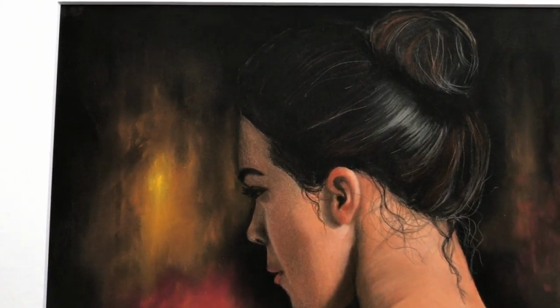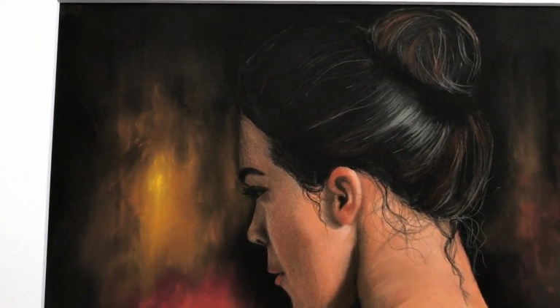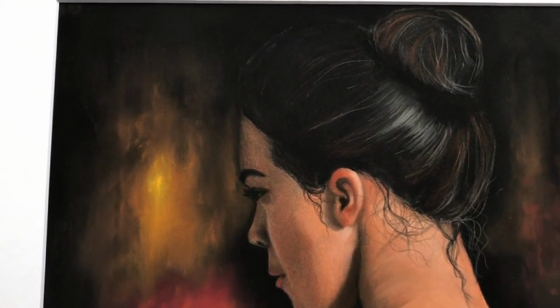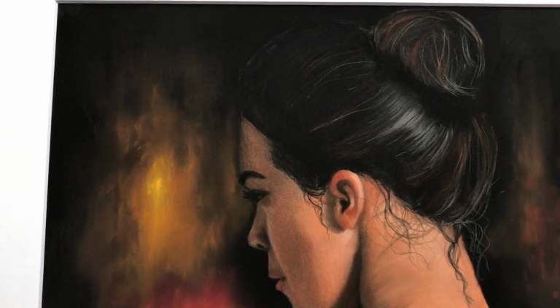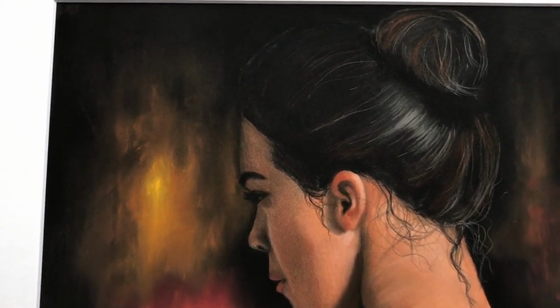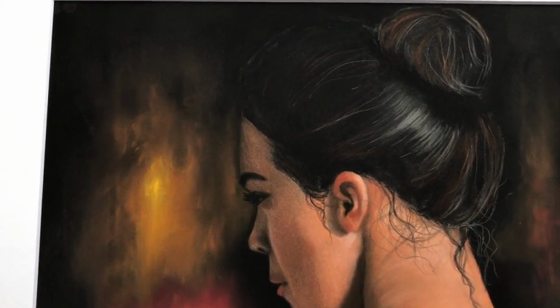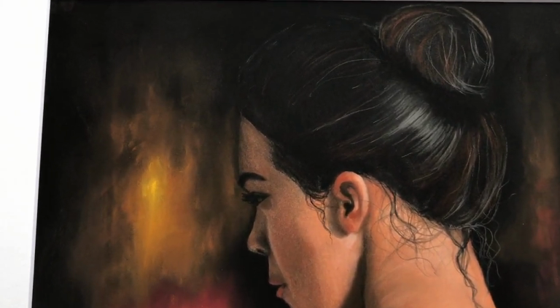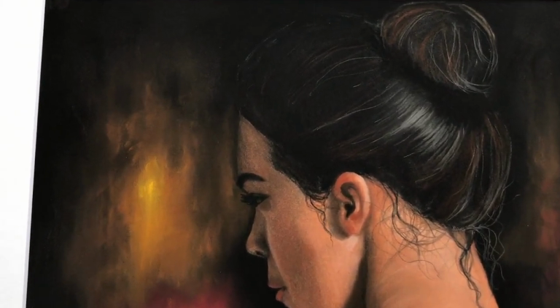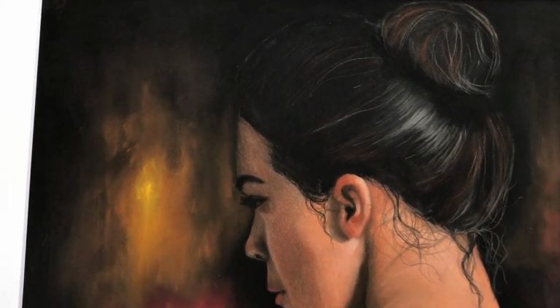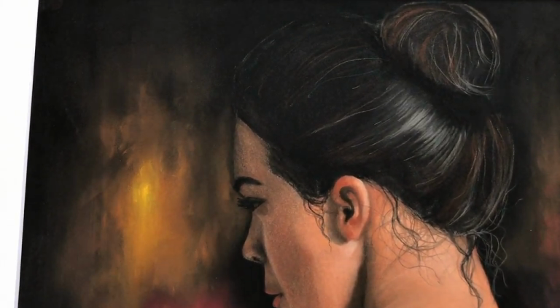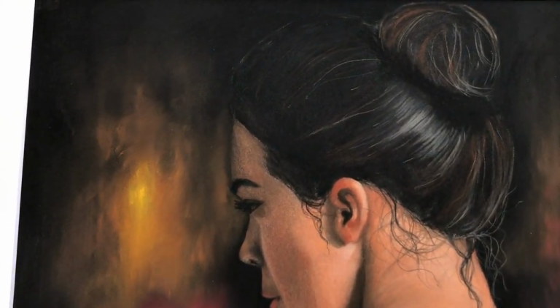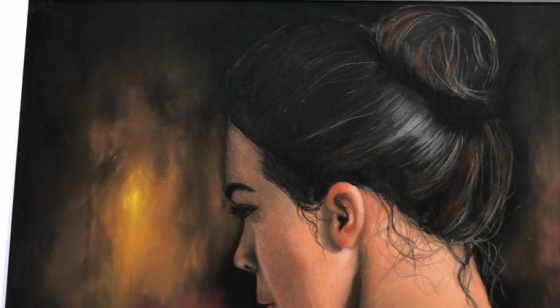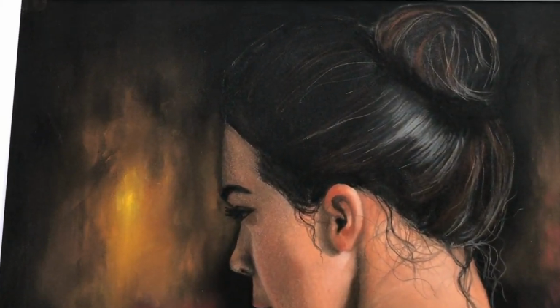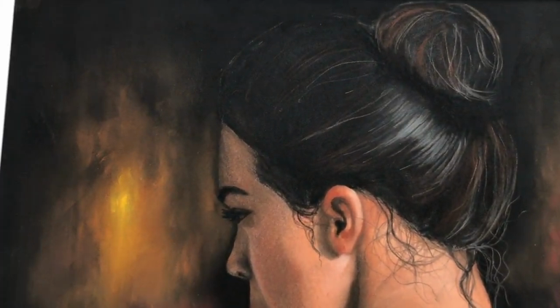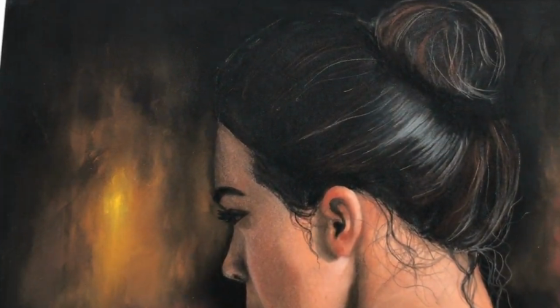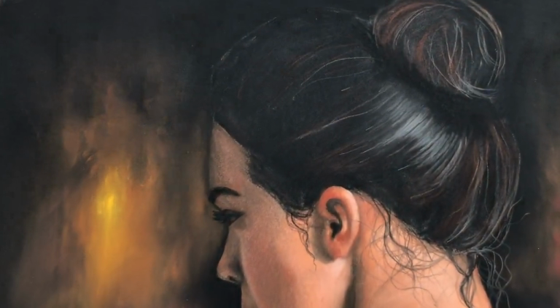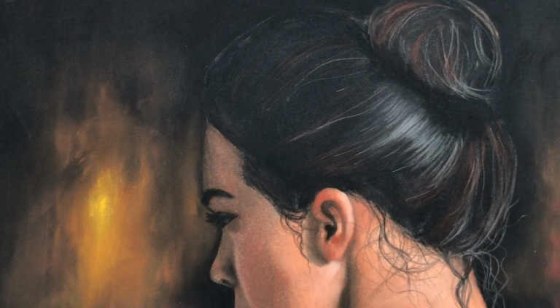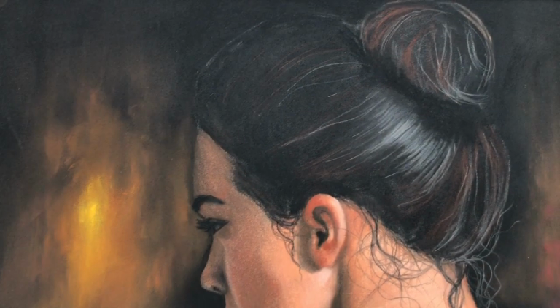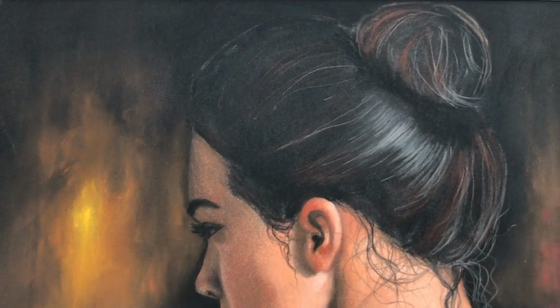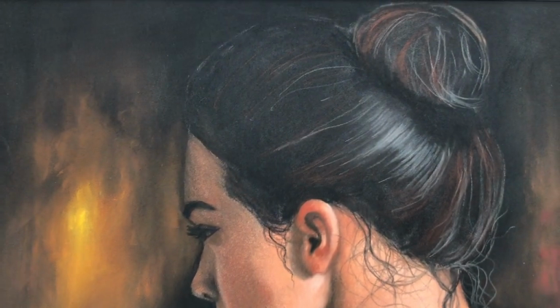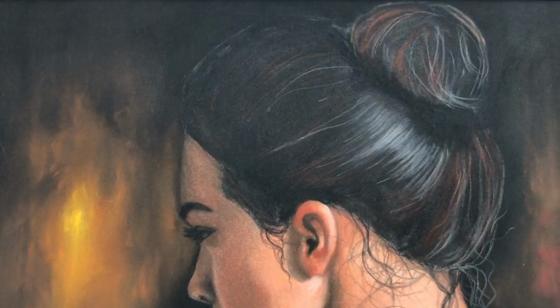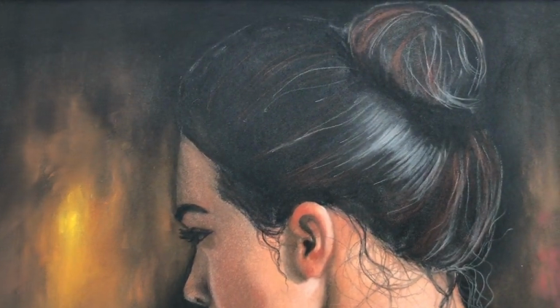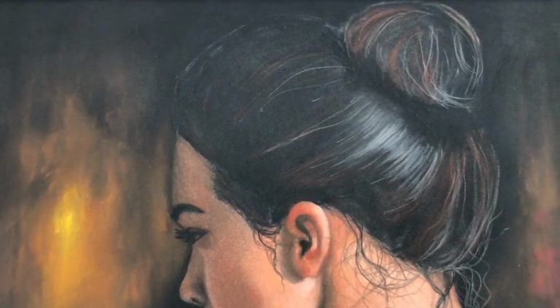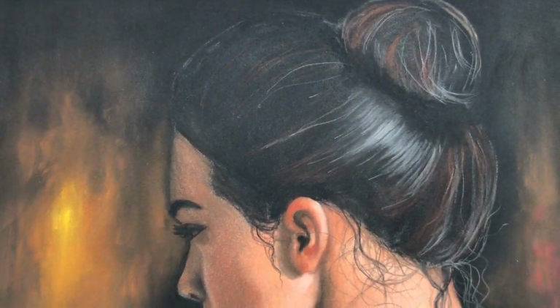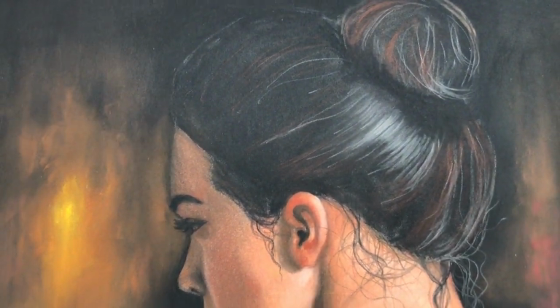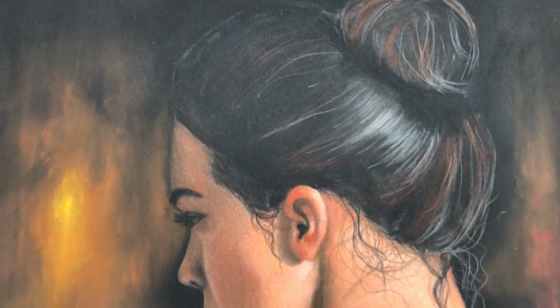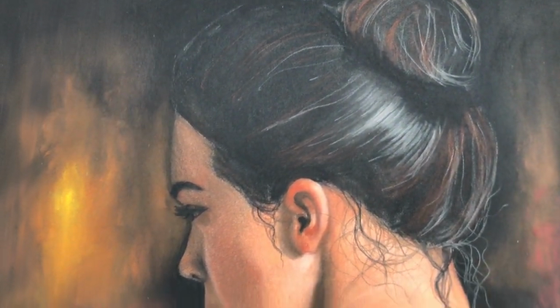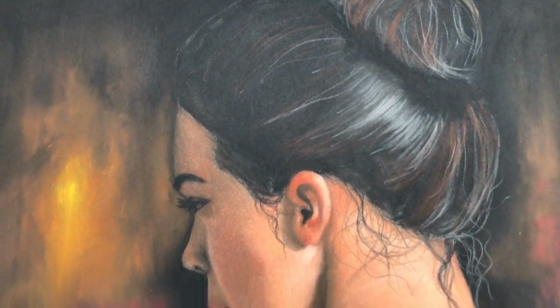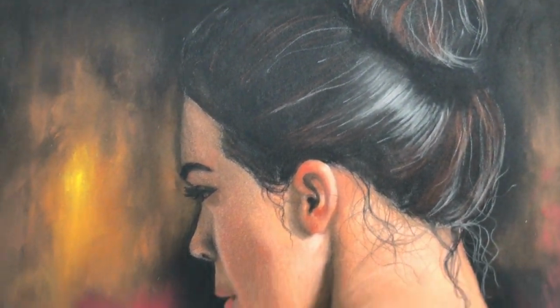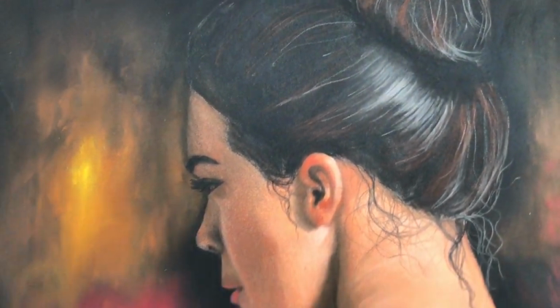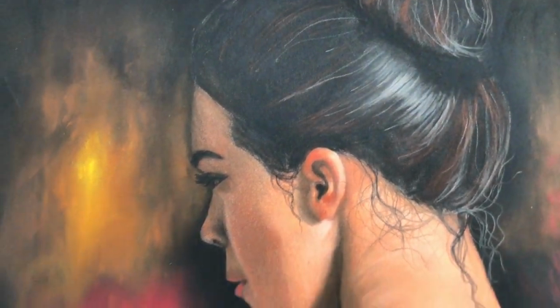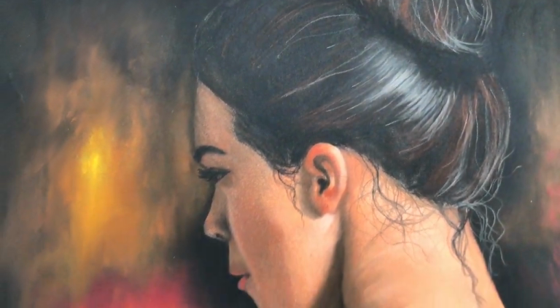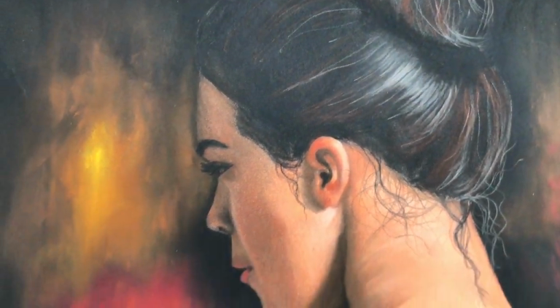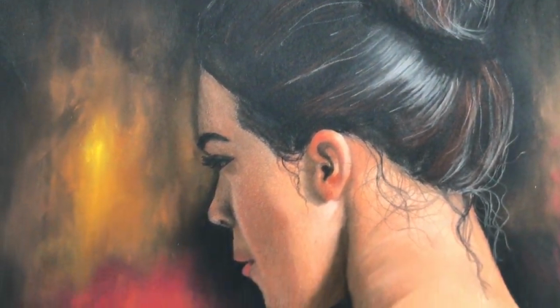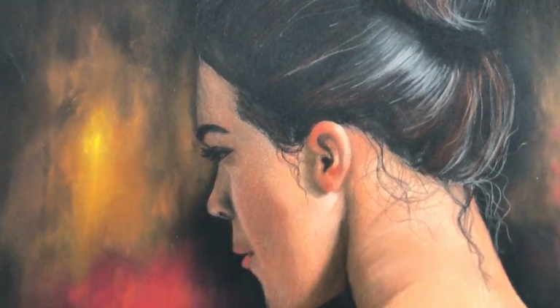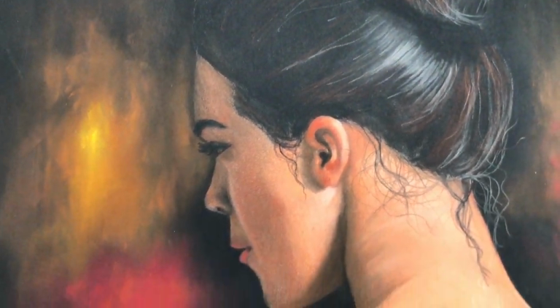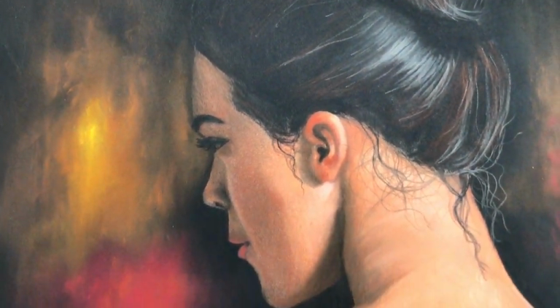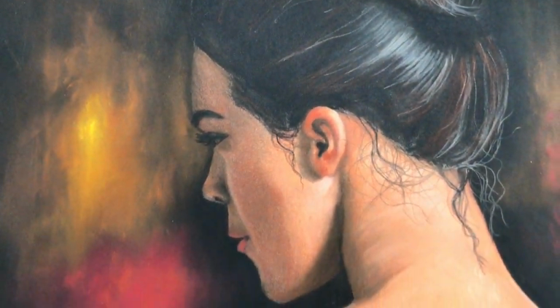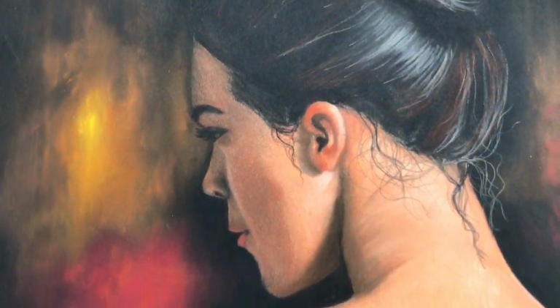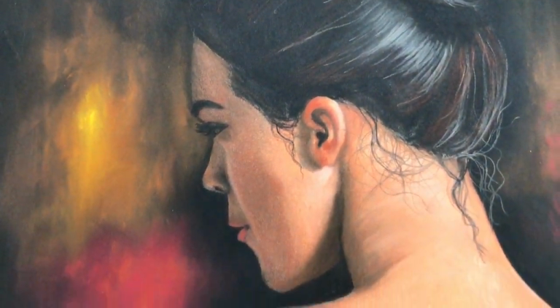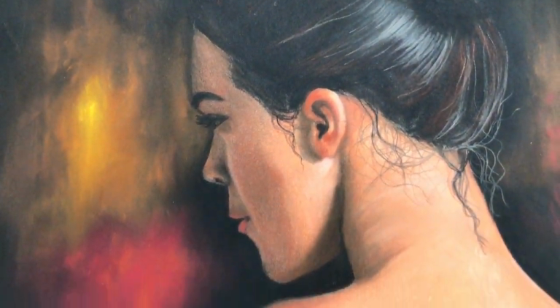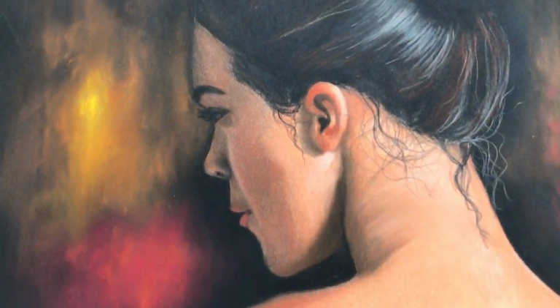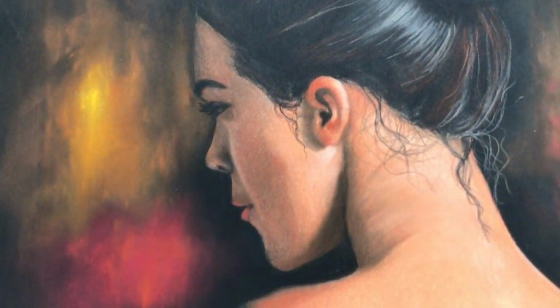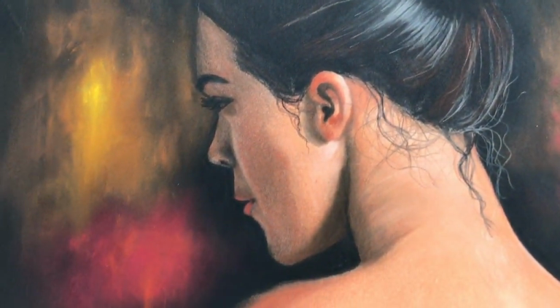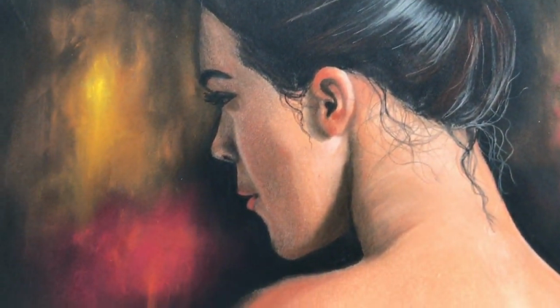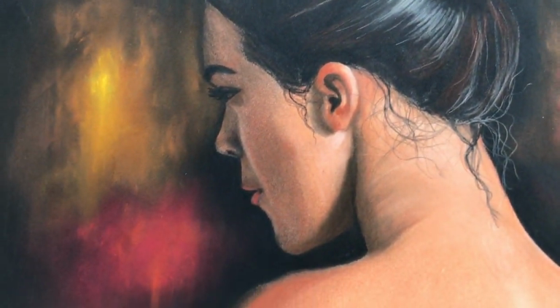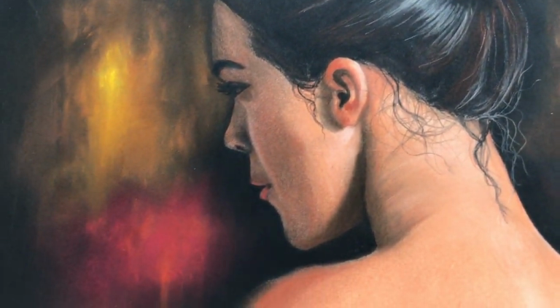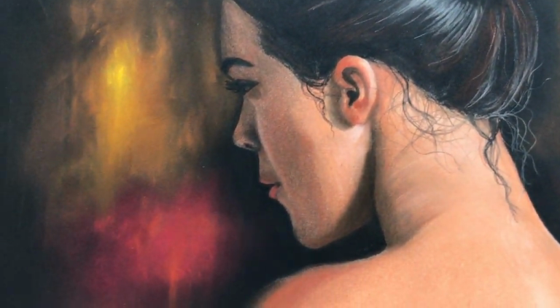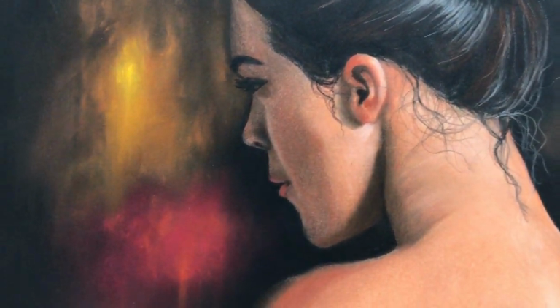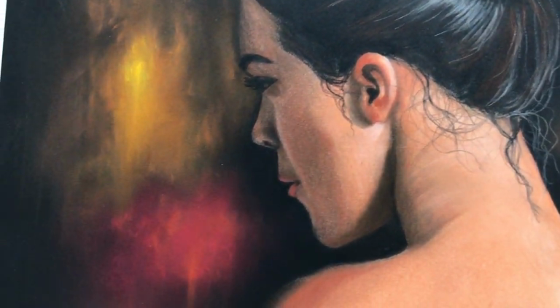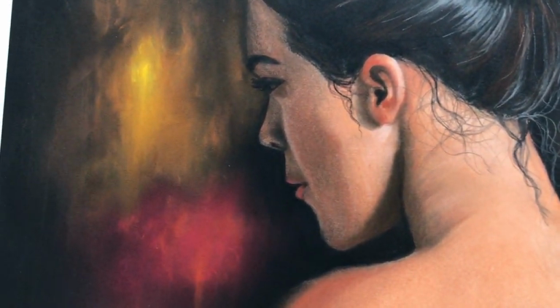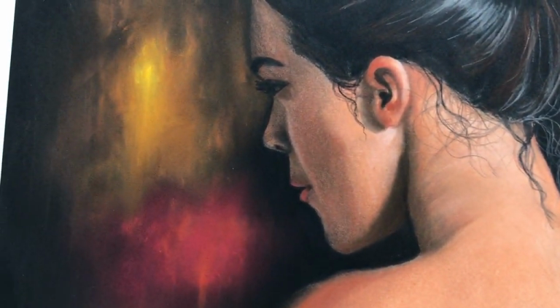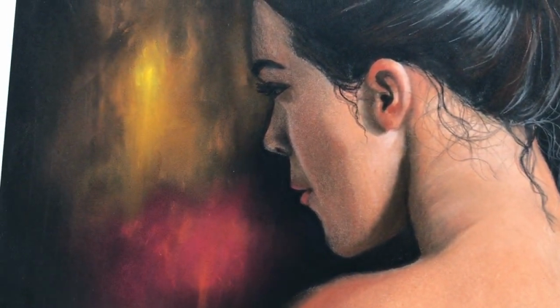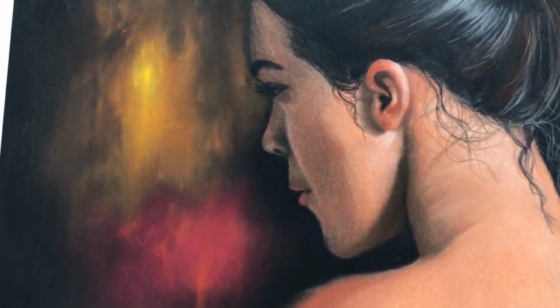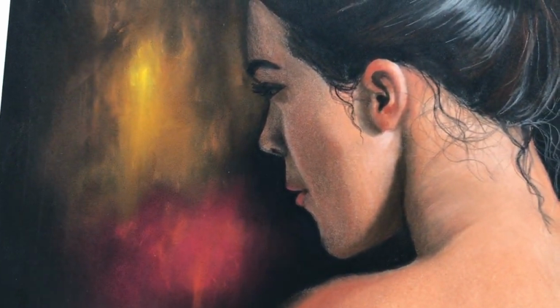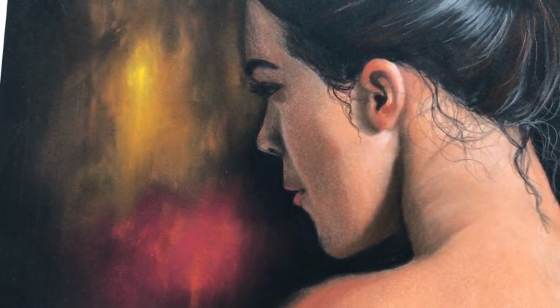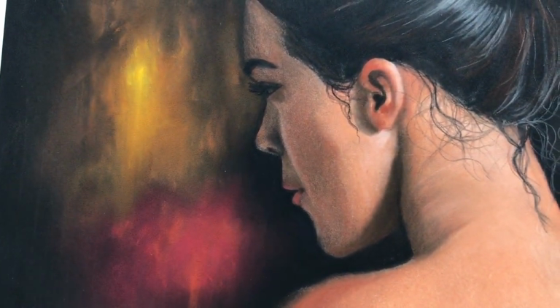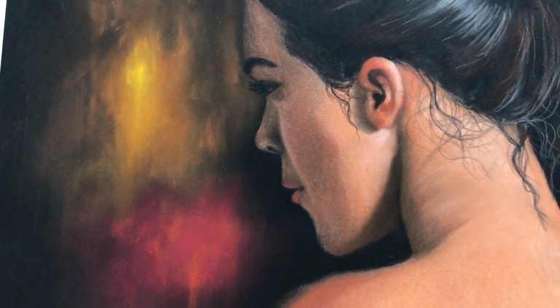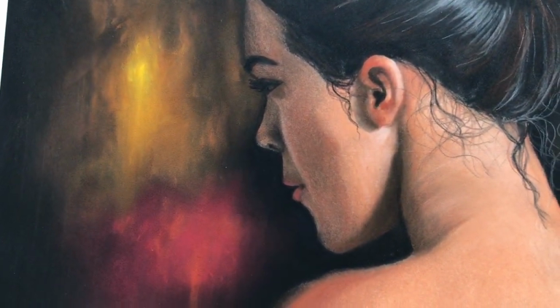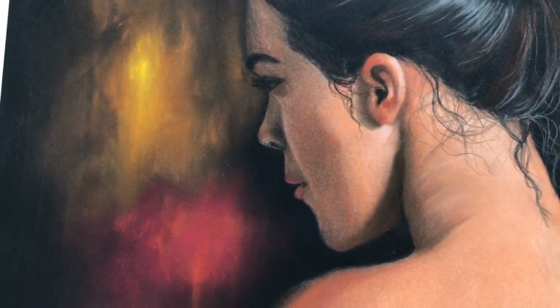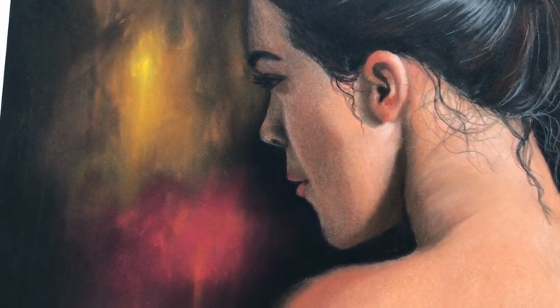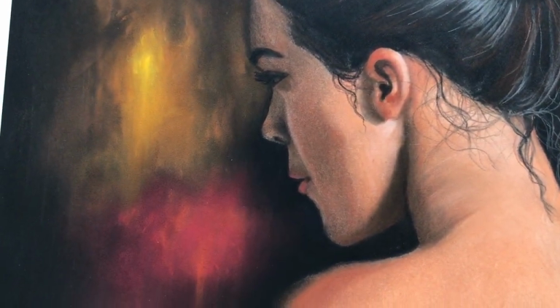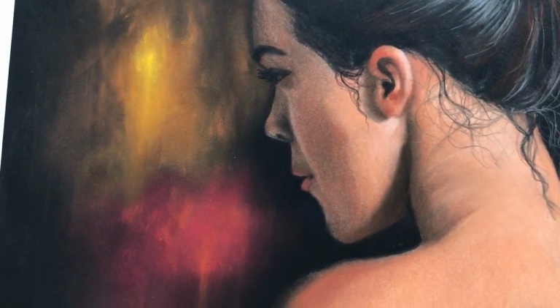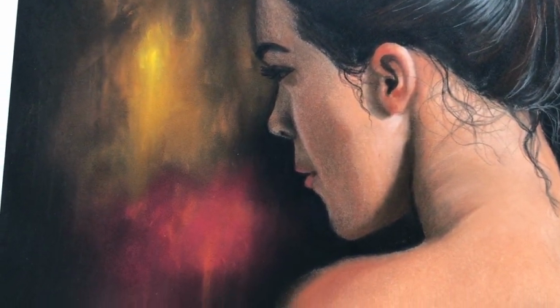I'm just gonna zoom in a little bit here on the hair and face.